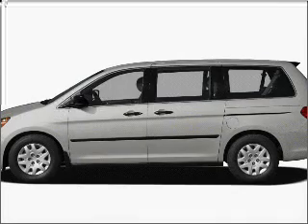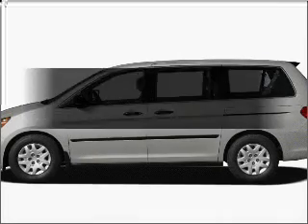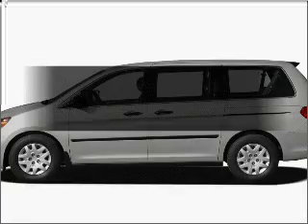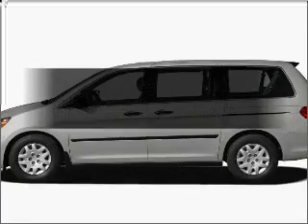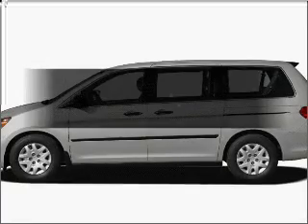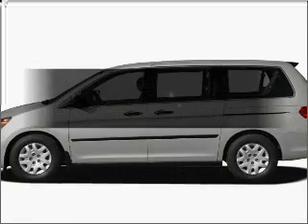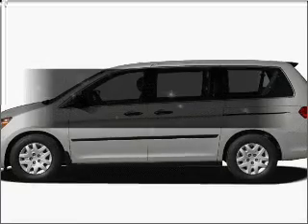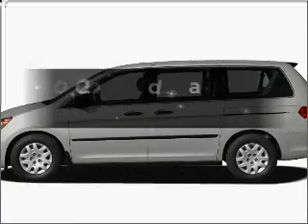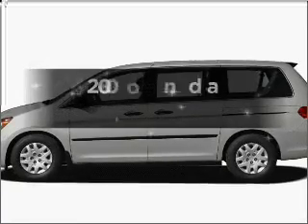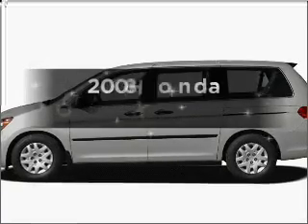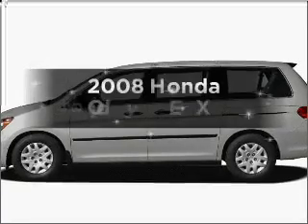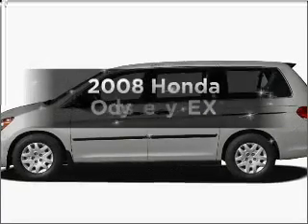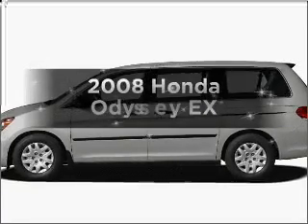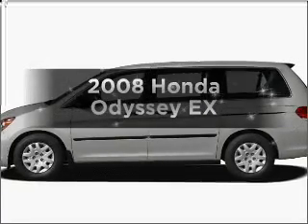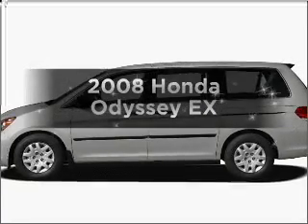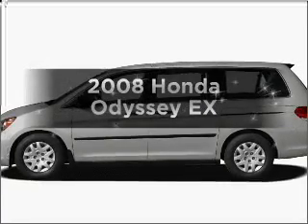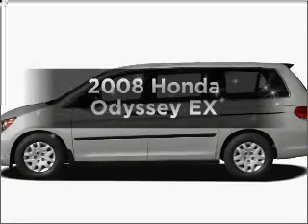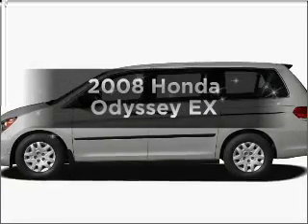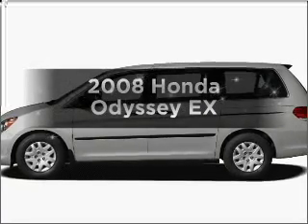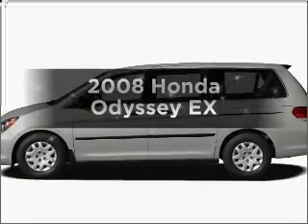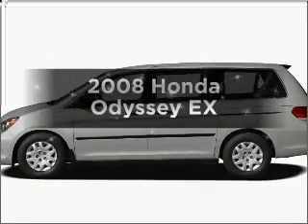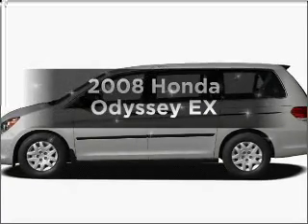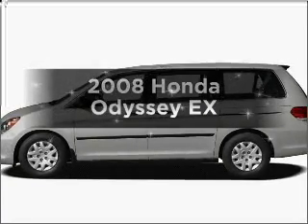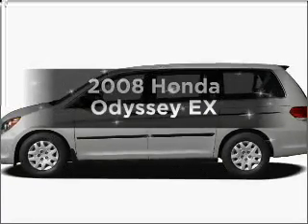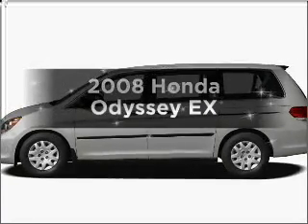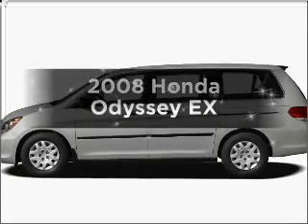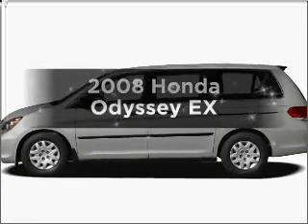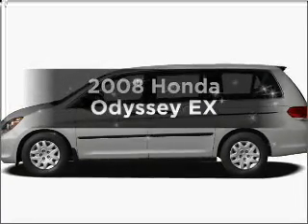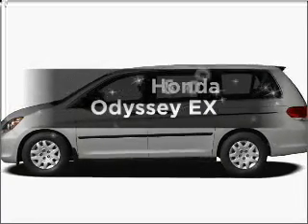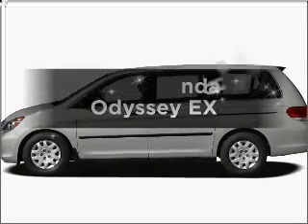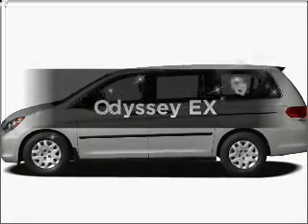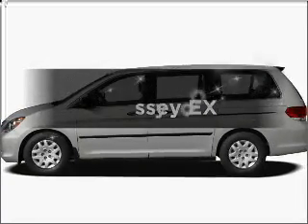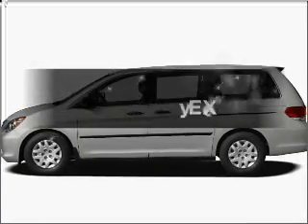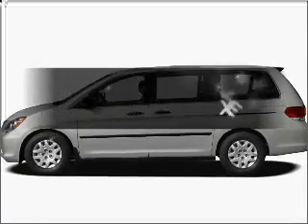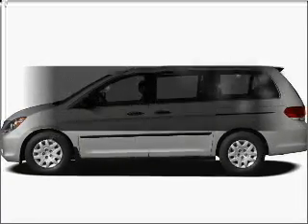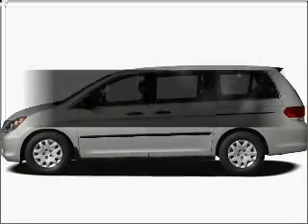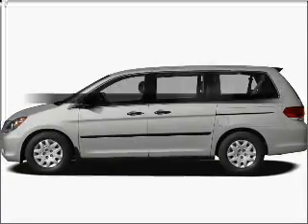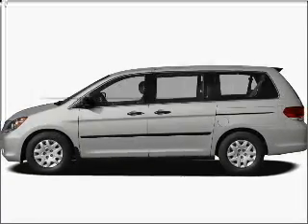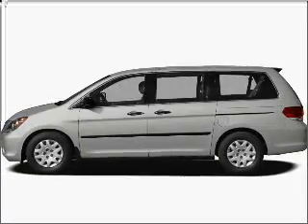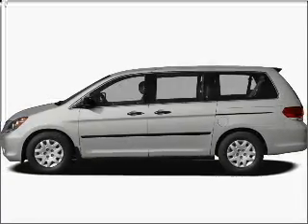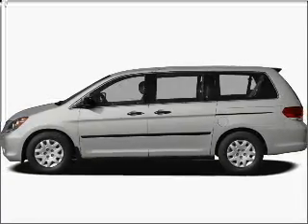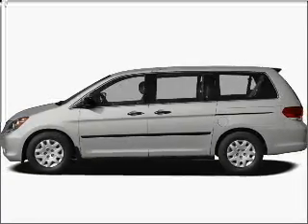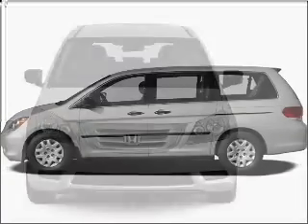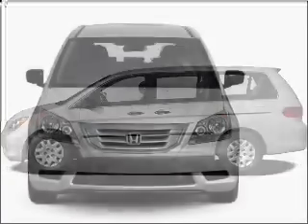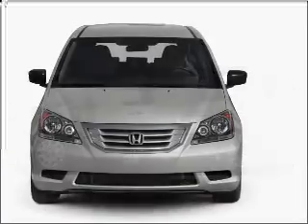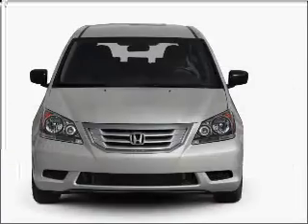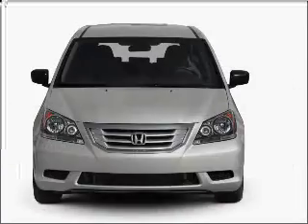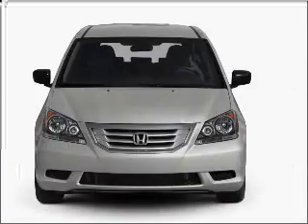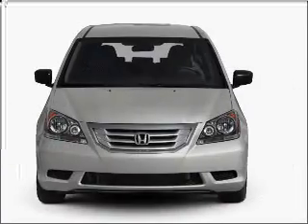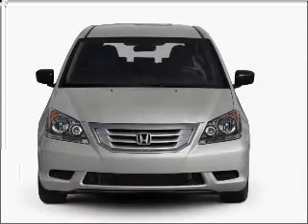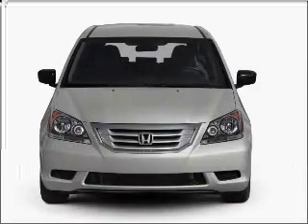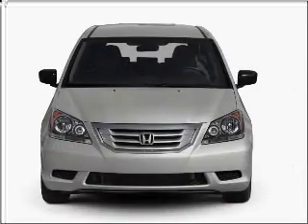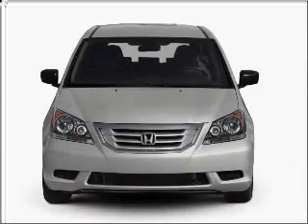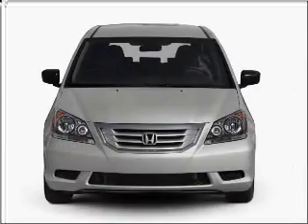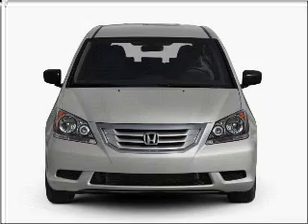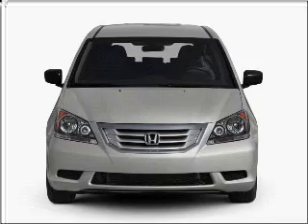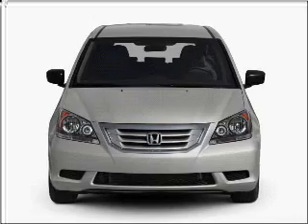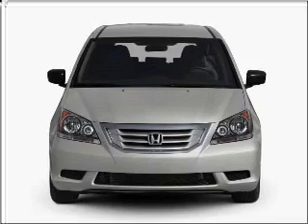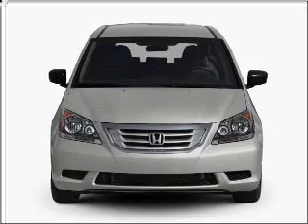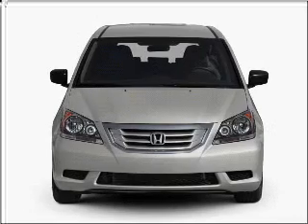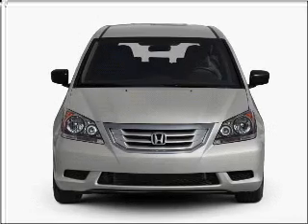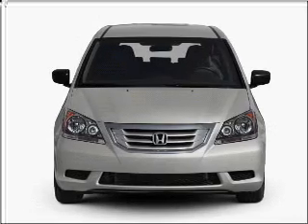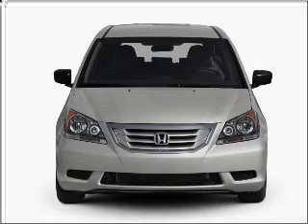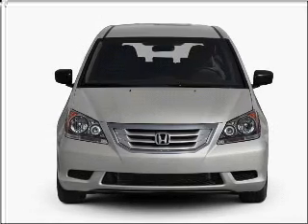Check out this 2008 Honda Odyssey. If you're looking for an automobile with great attributes, look no further.